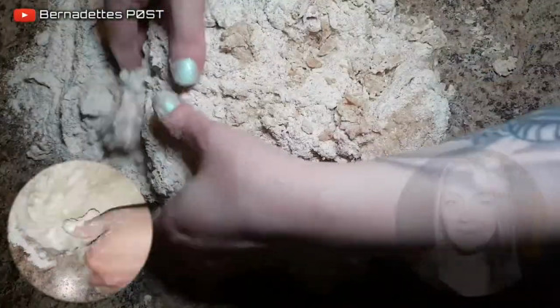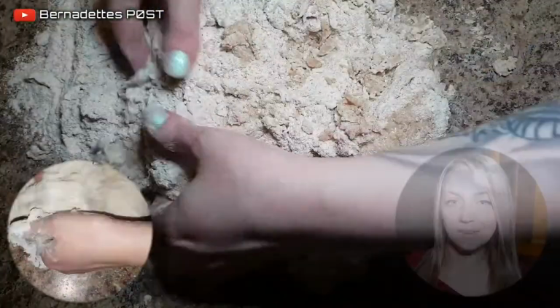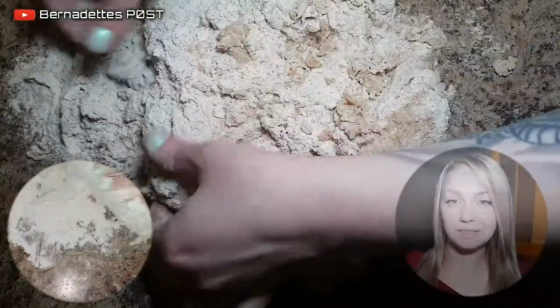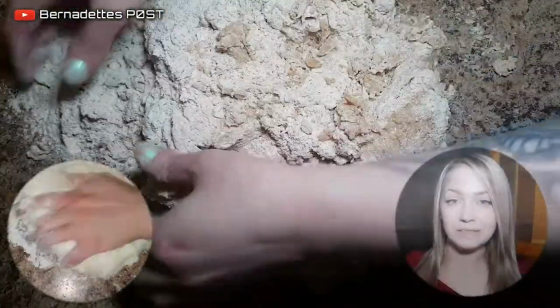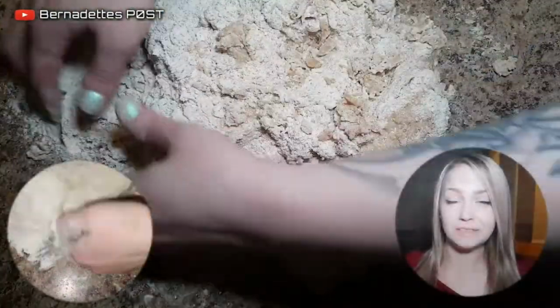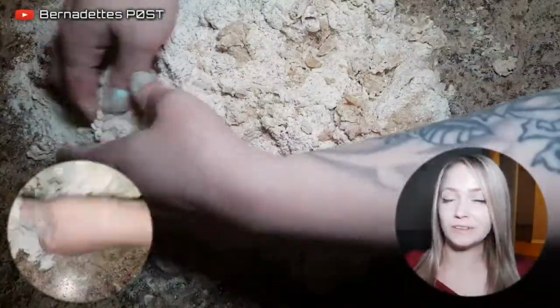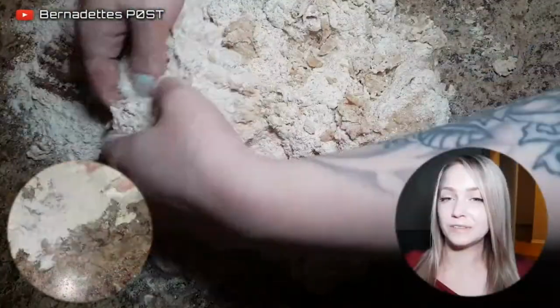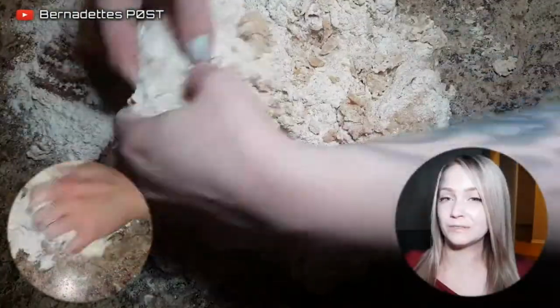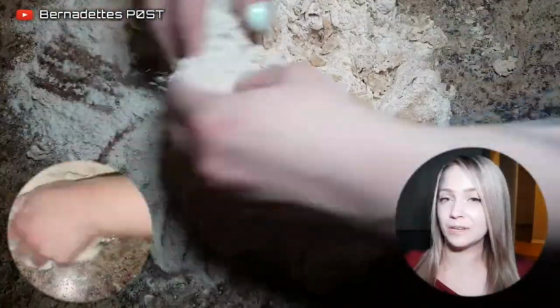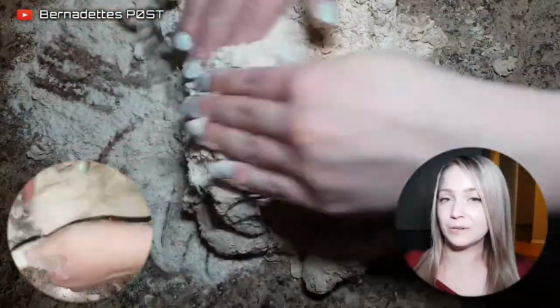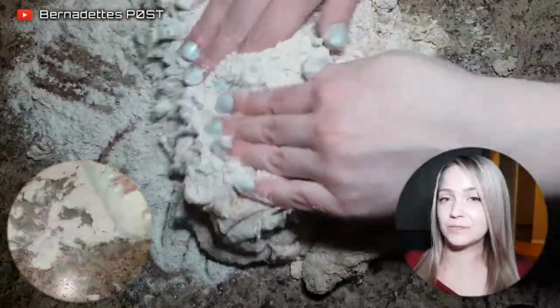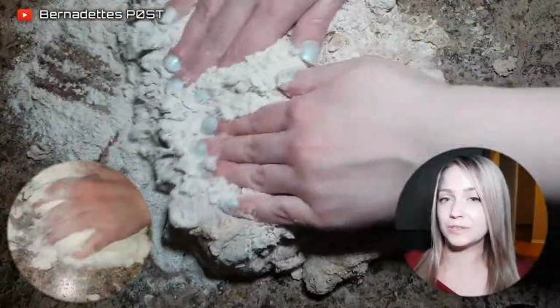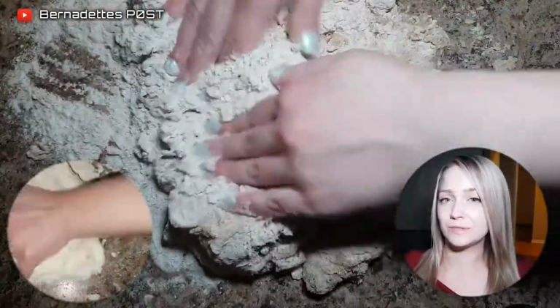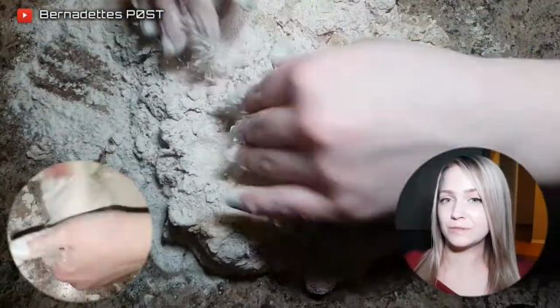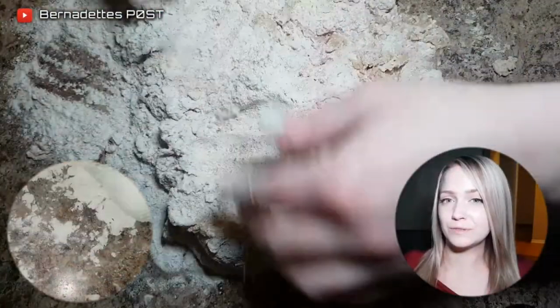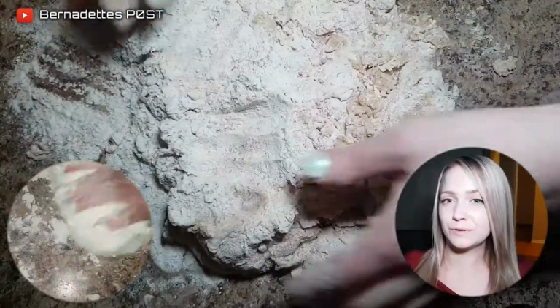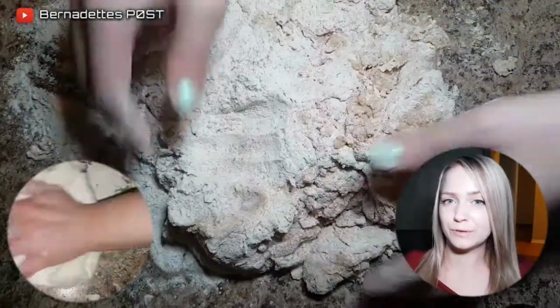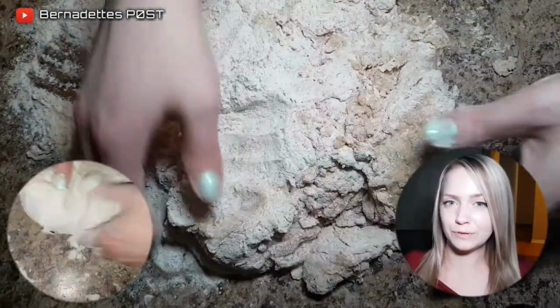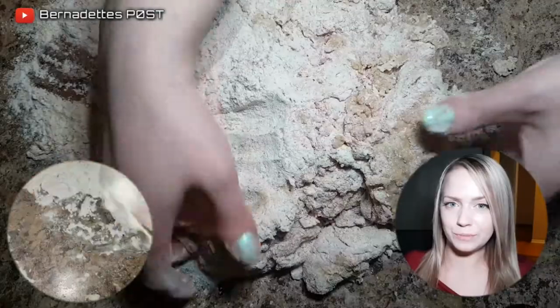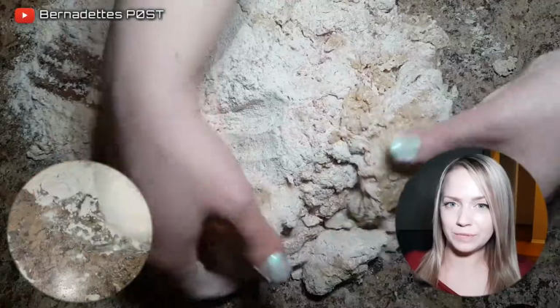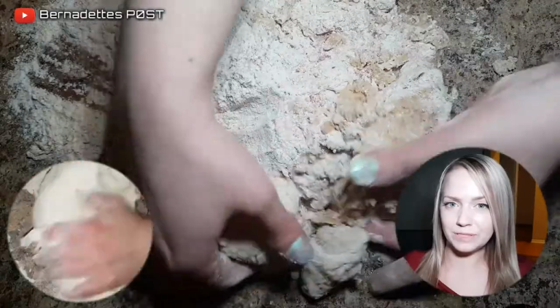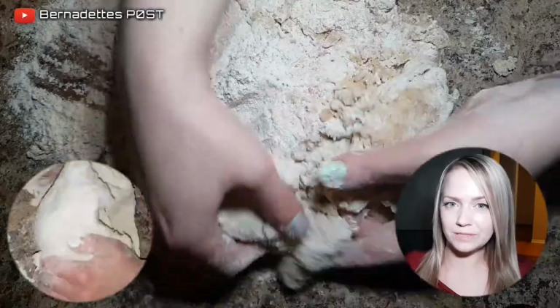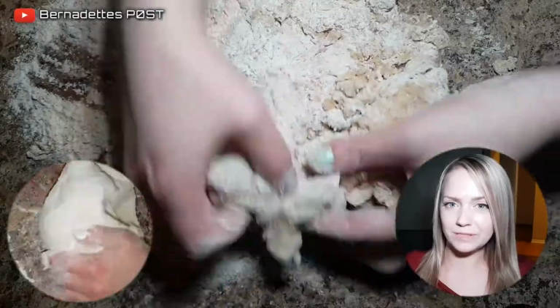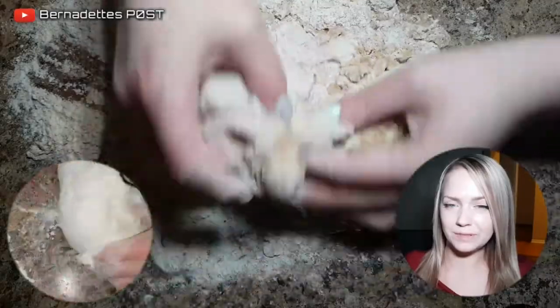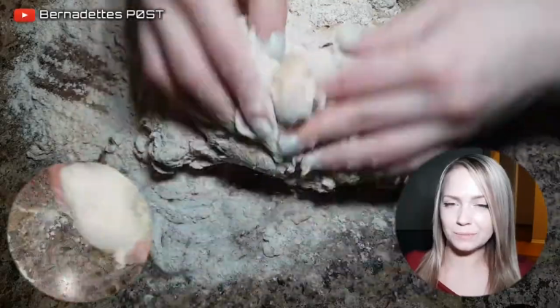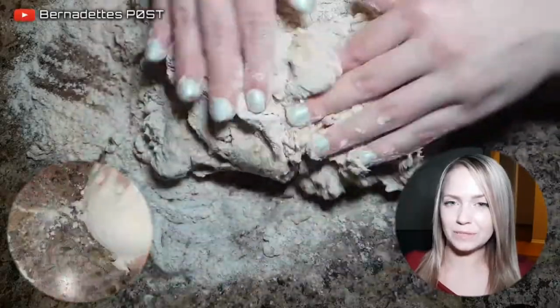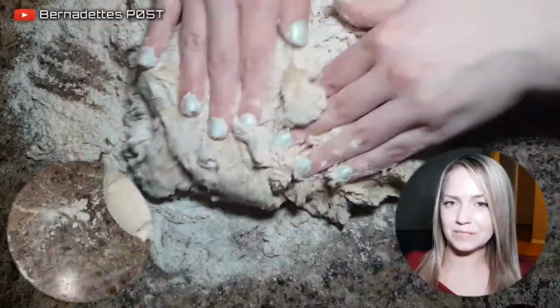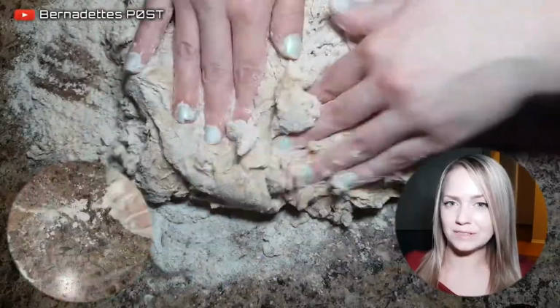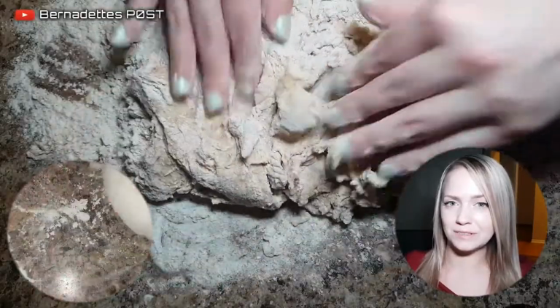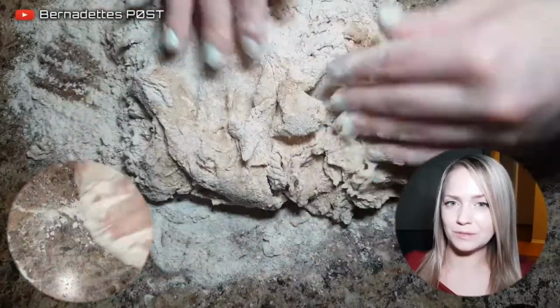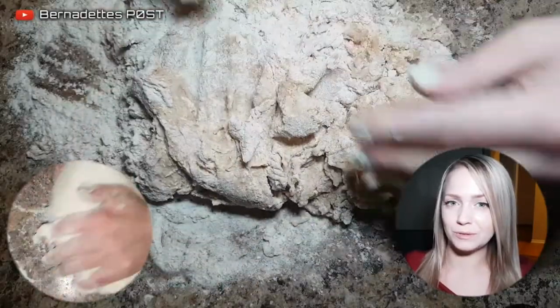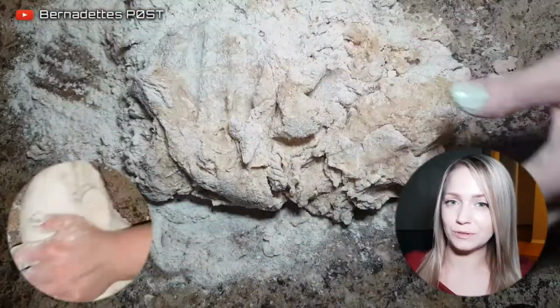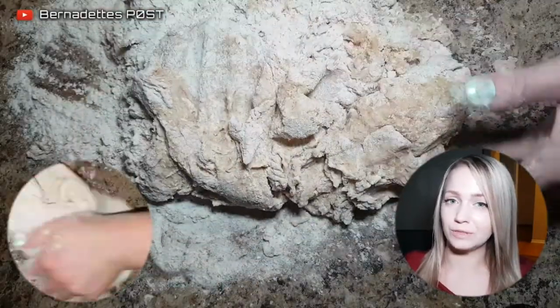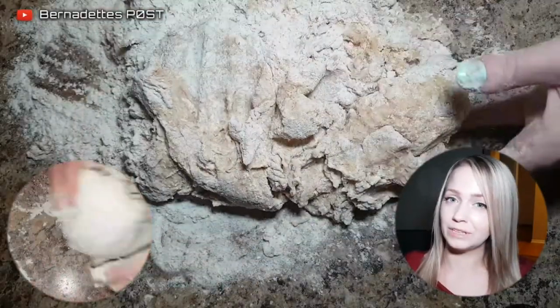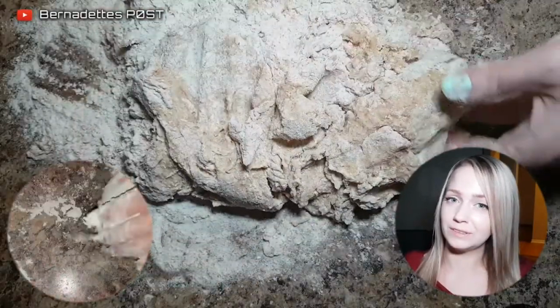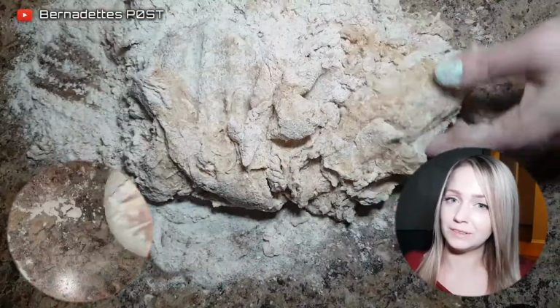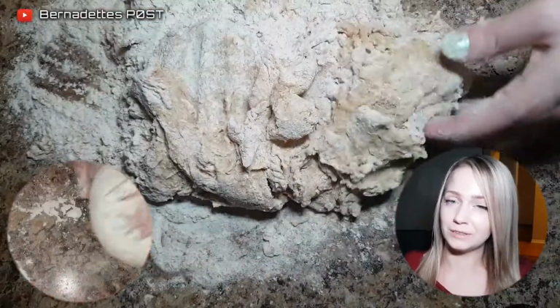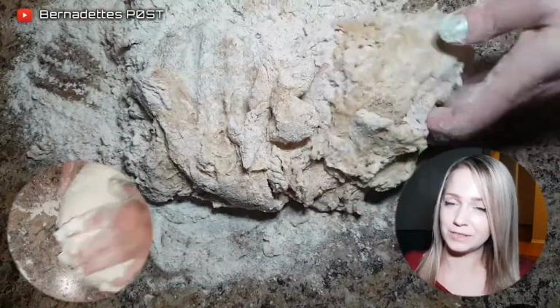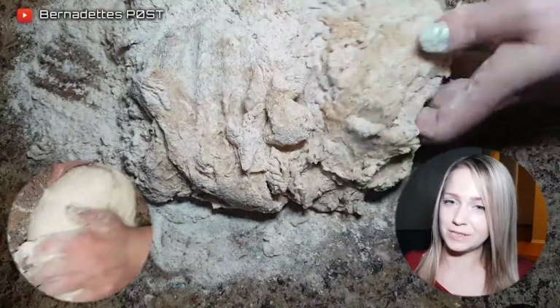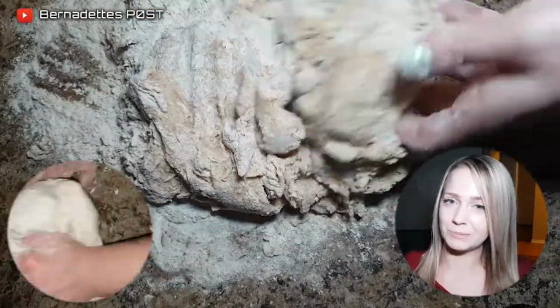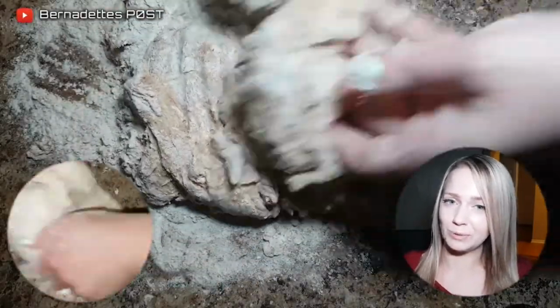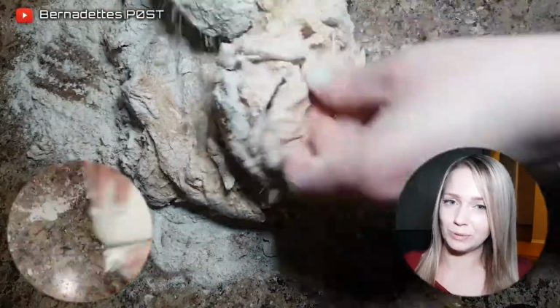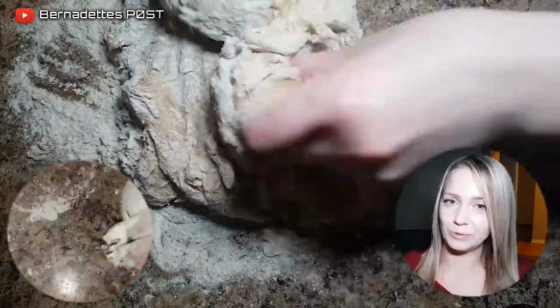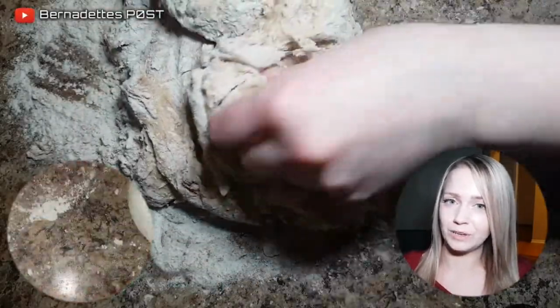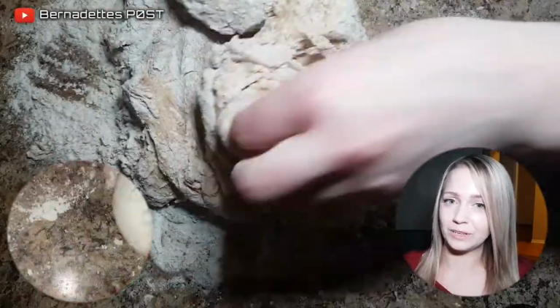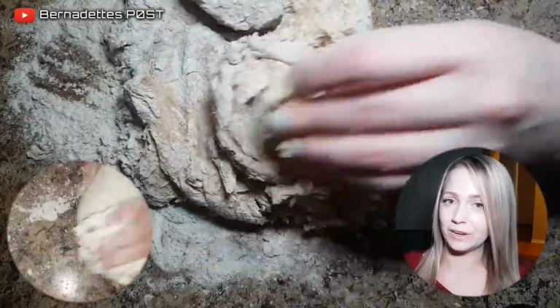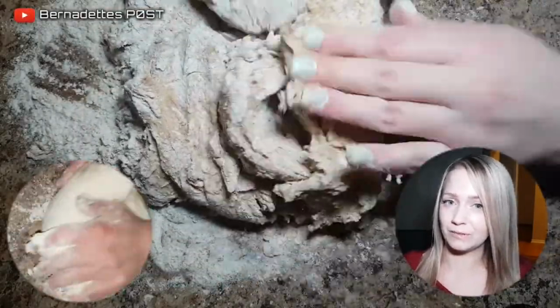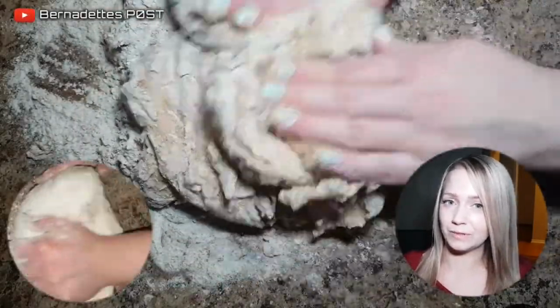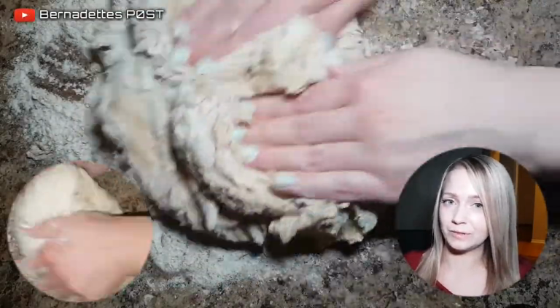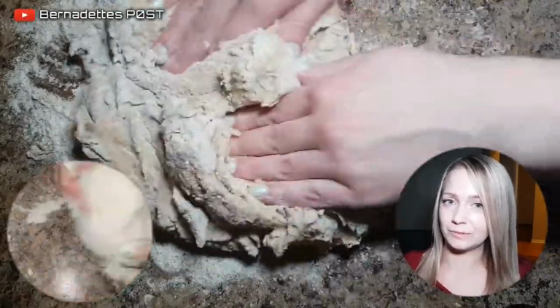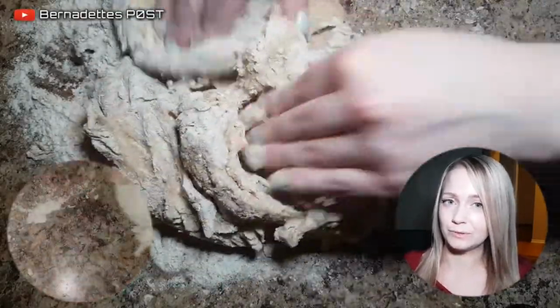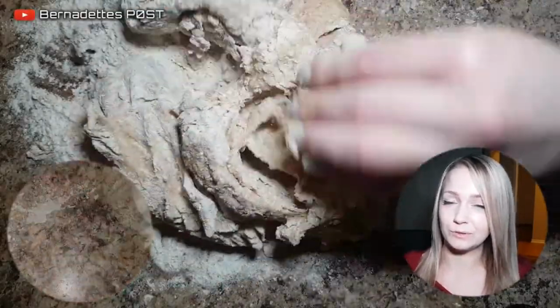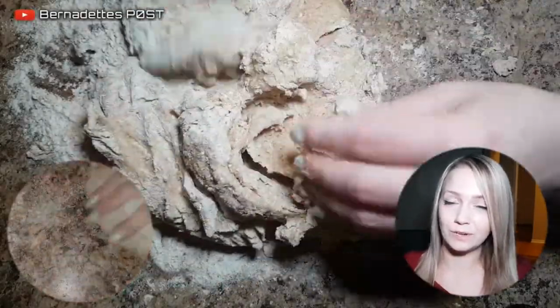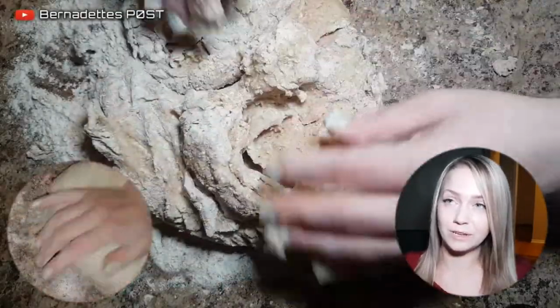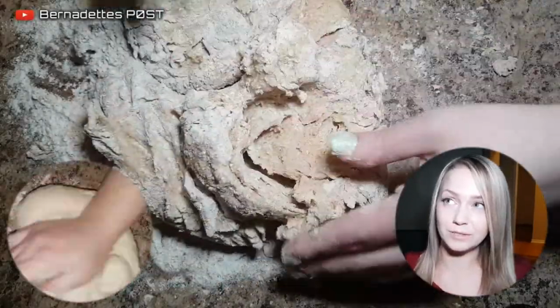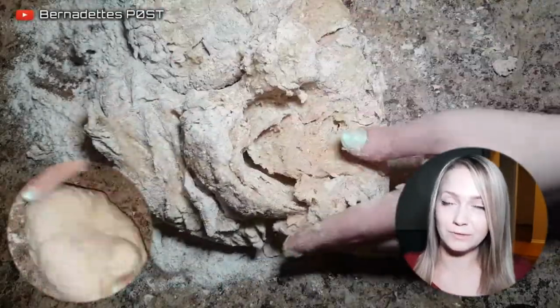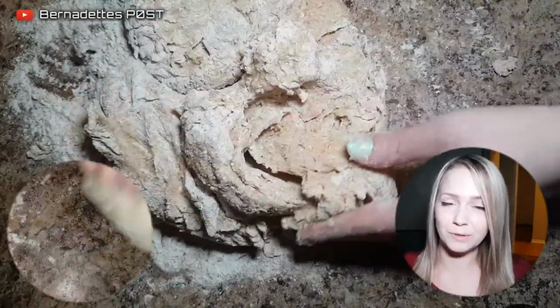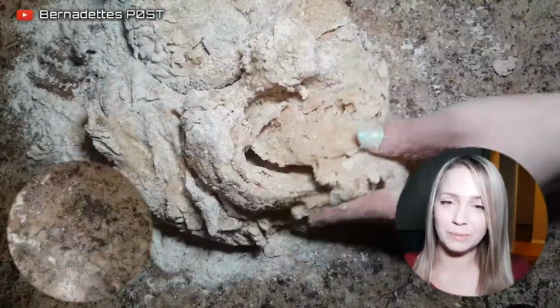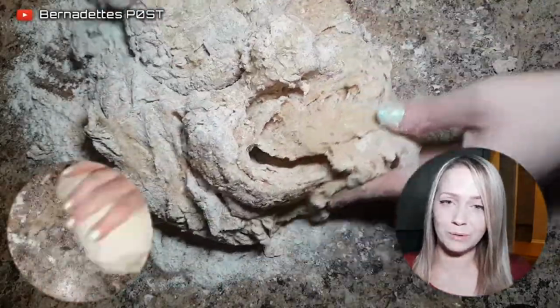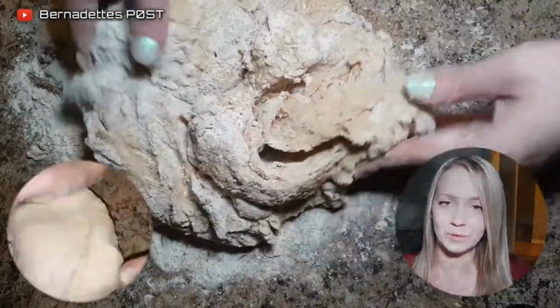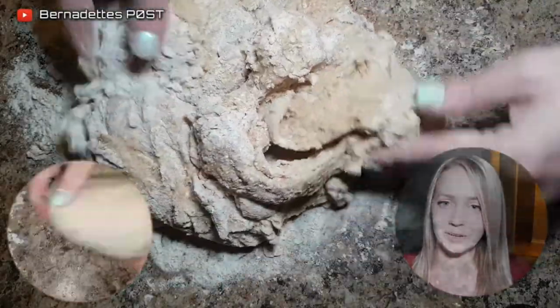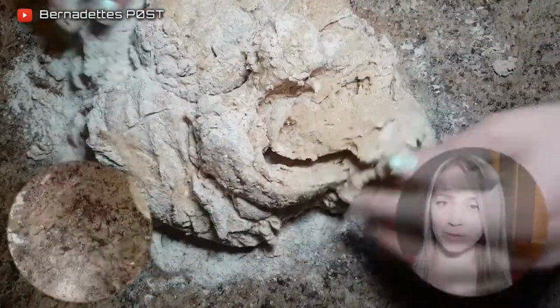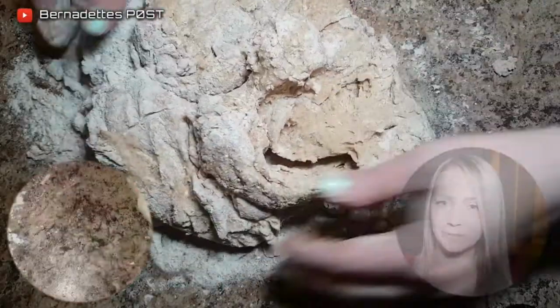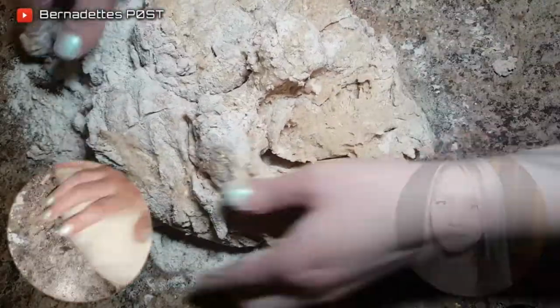Knead on a floured surface for a few minutes, then place into a lightly greased bowl and cover to rise for about one hour.